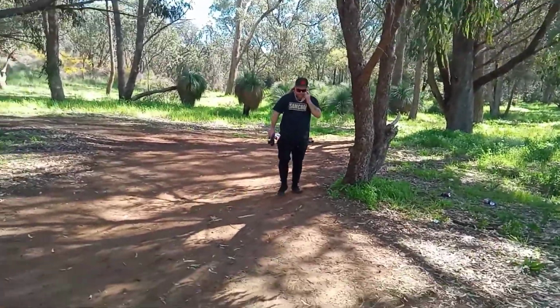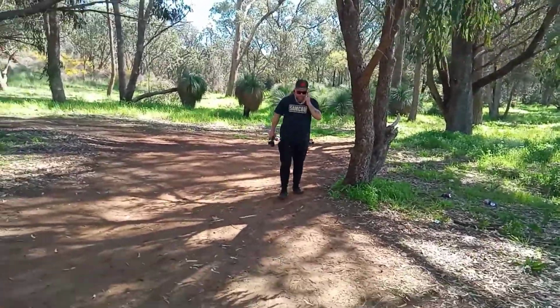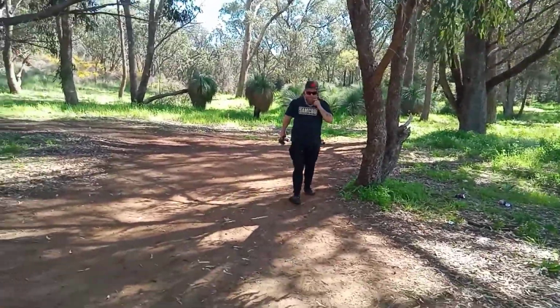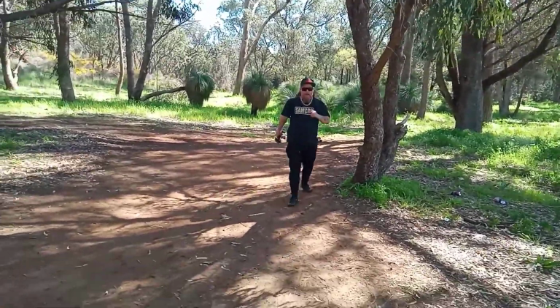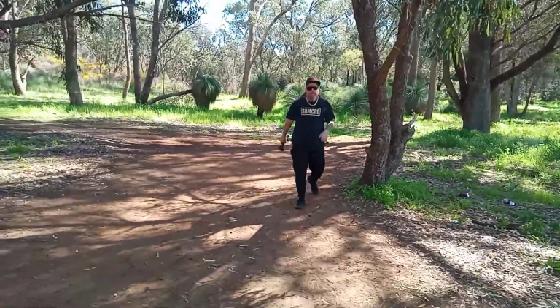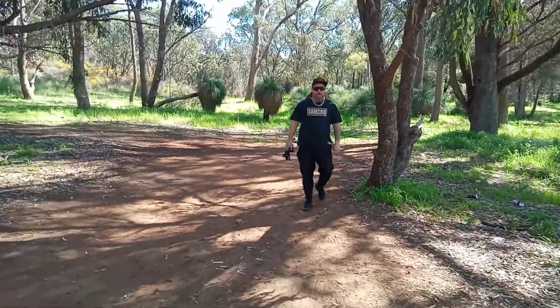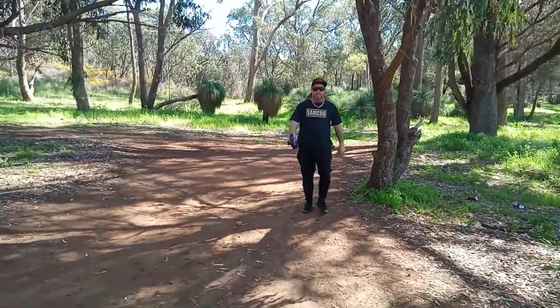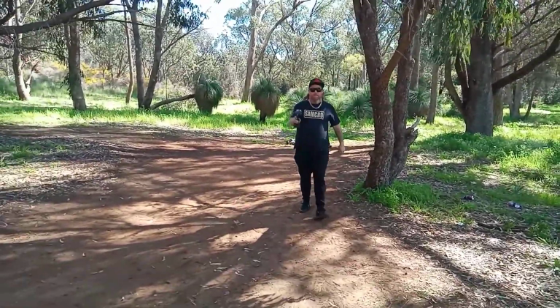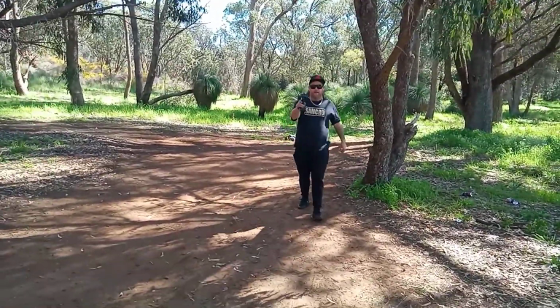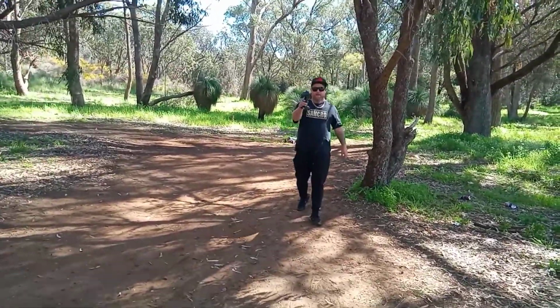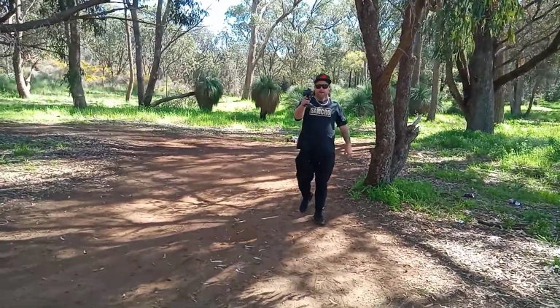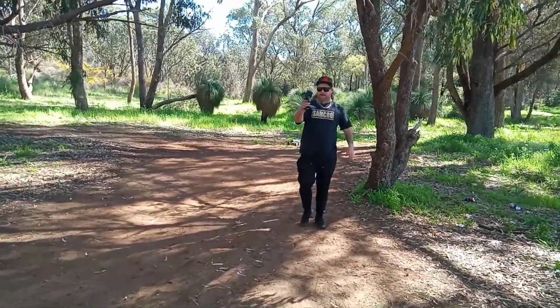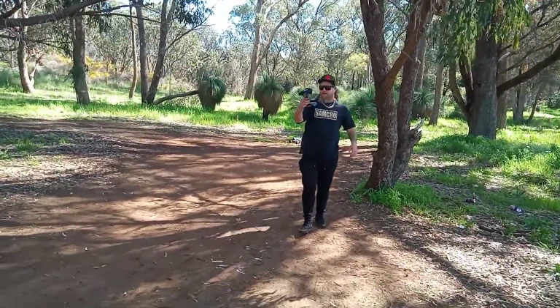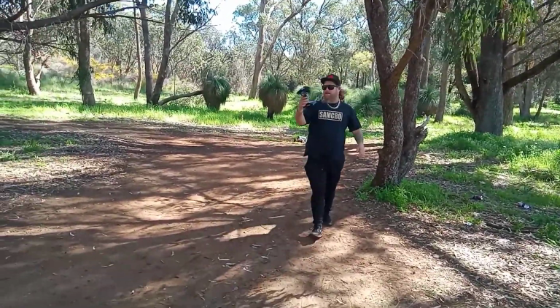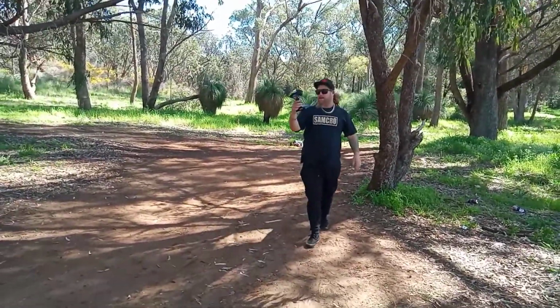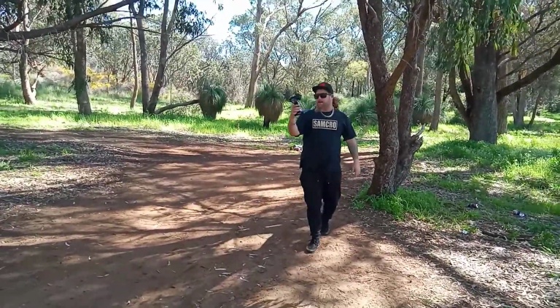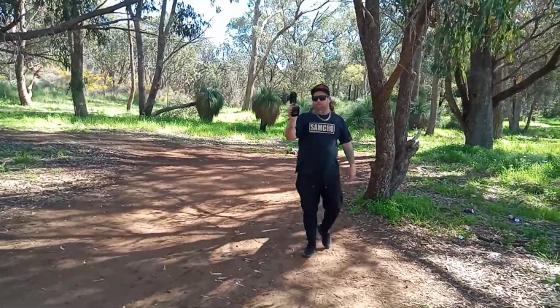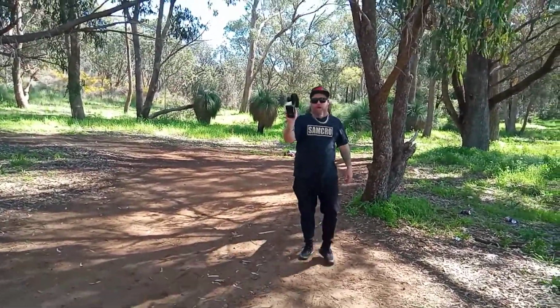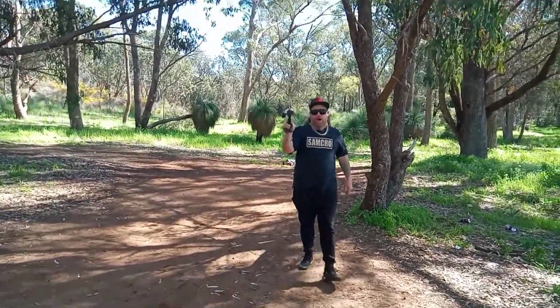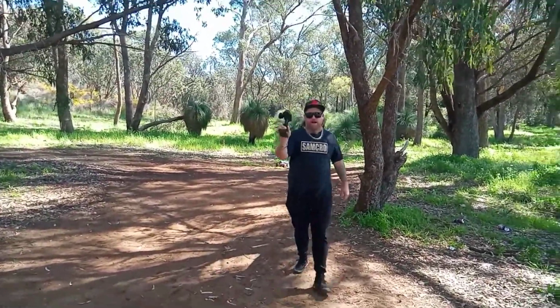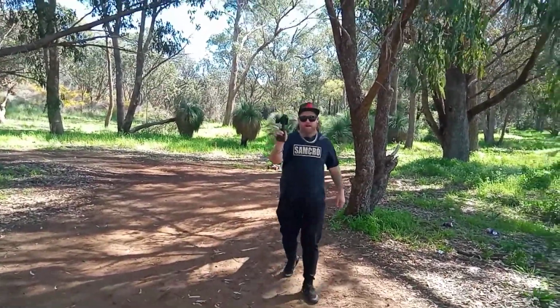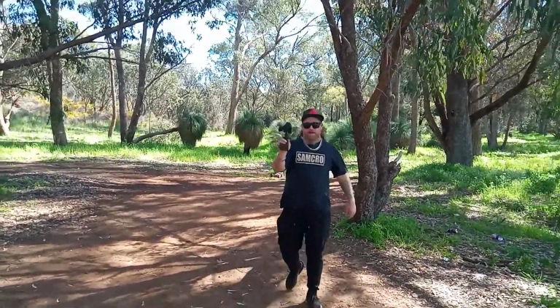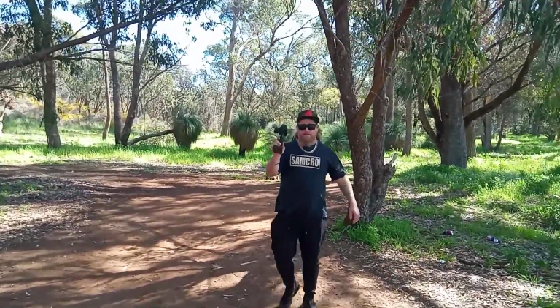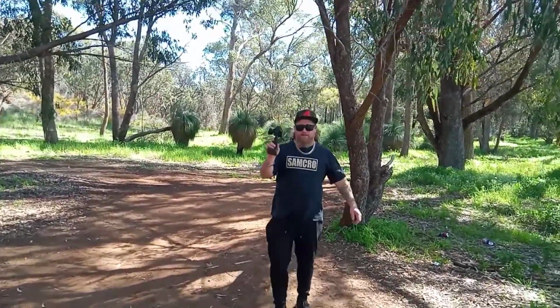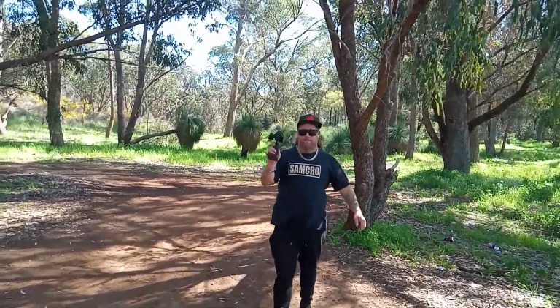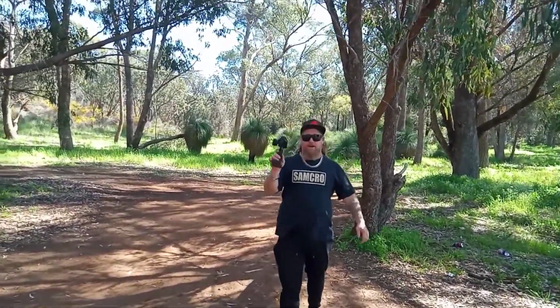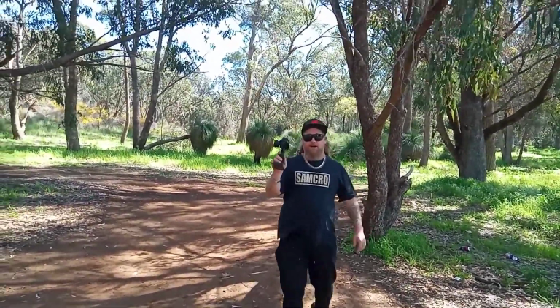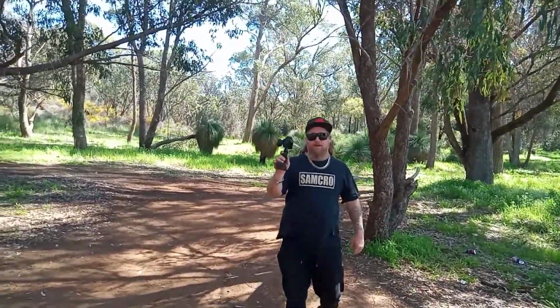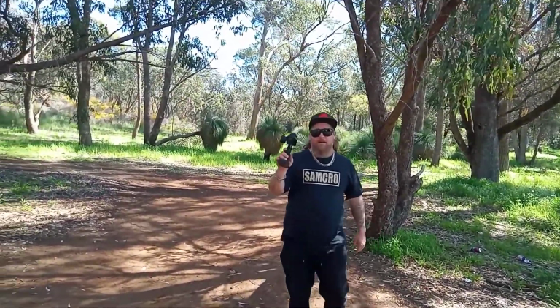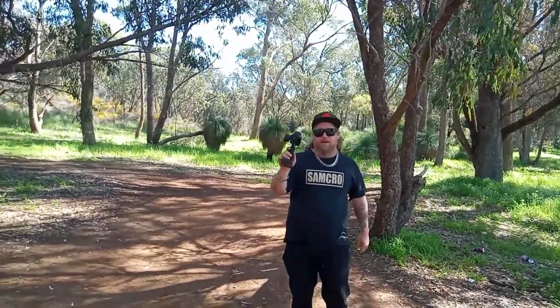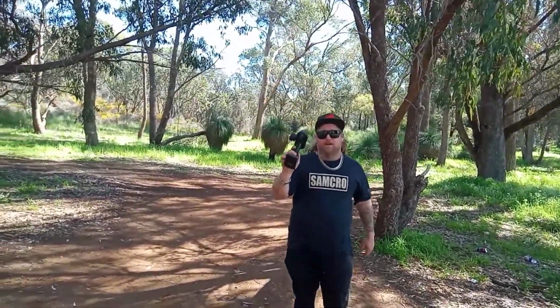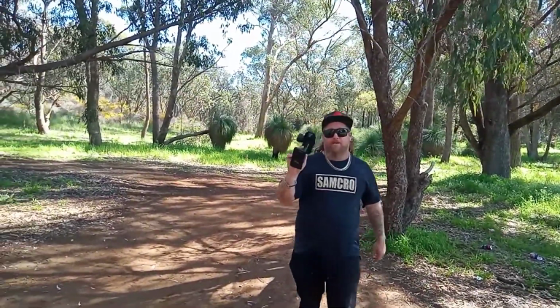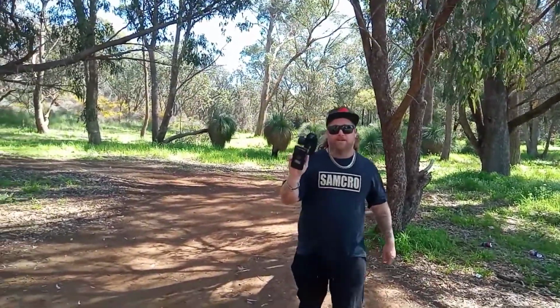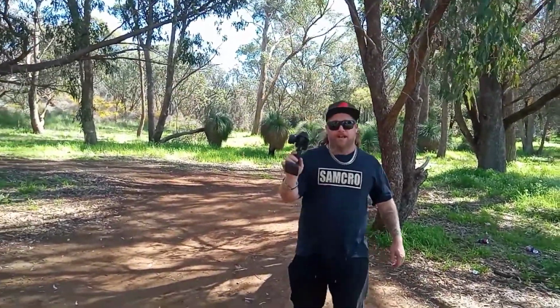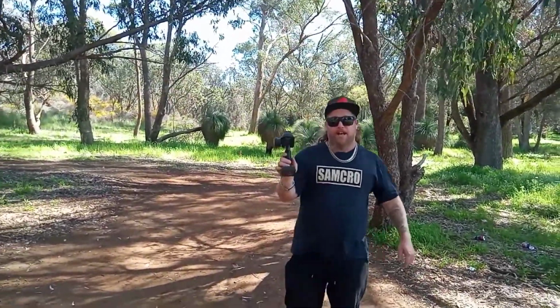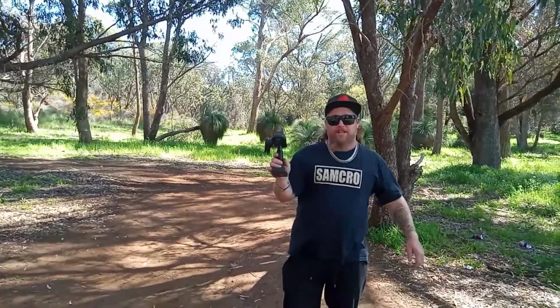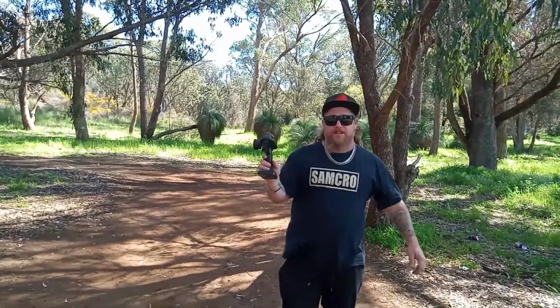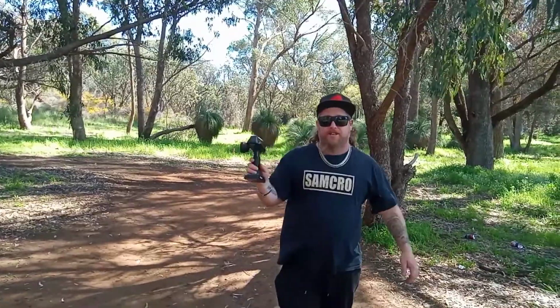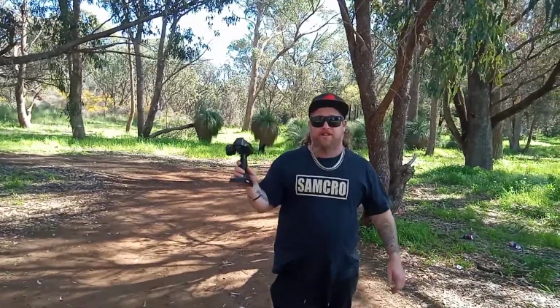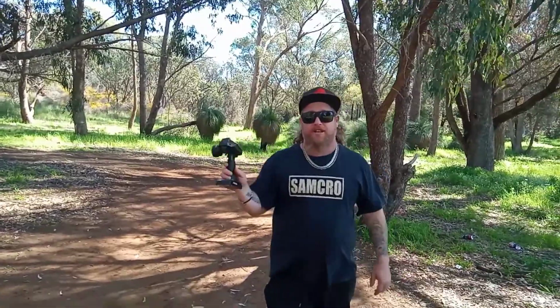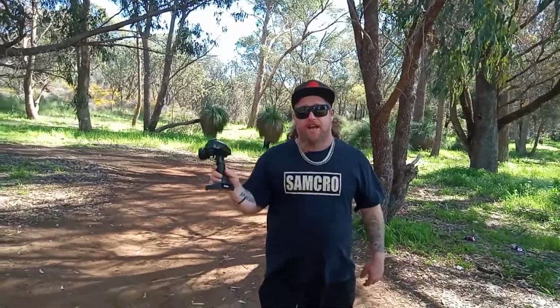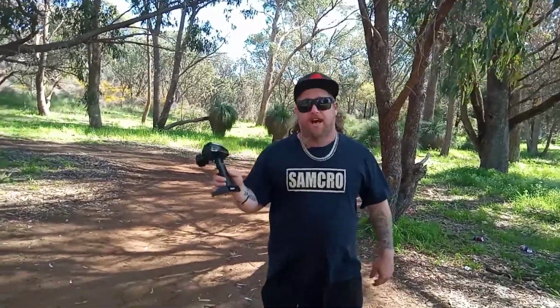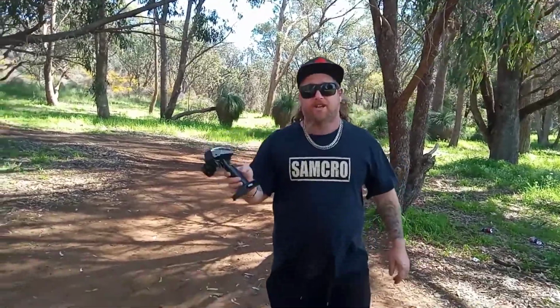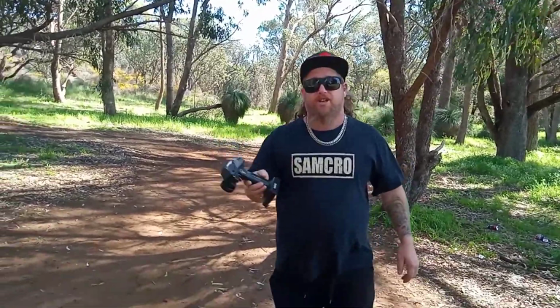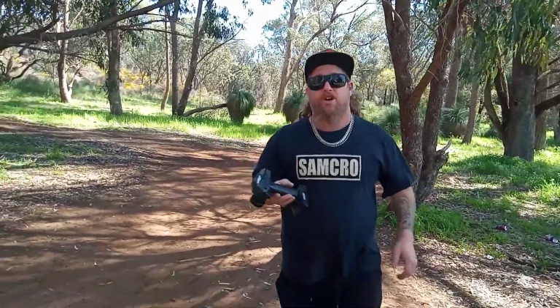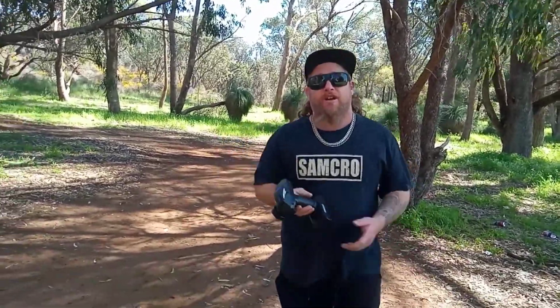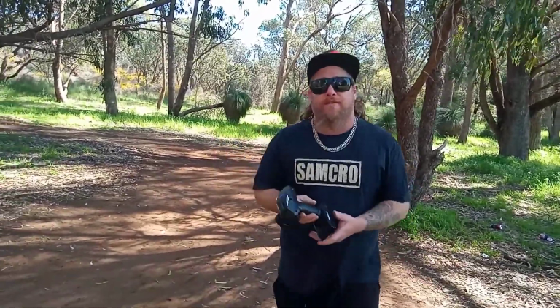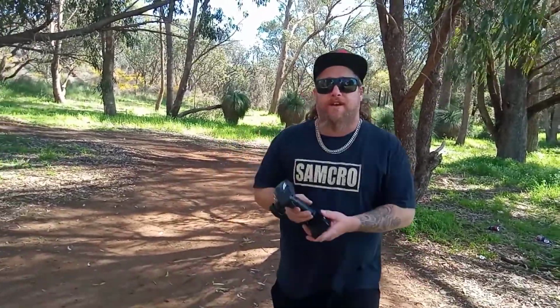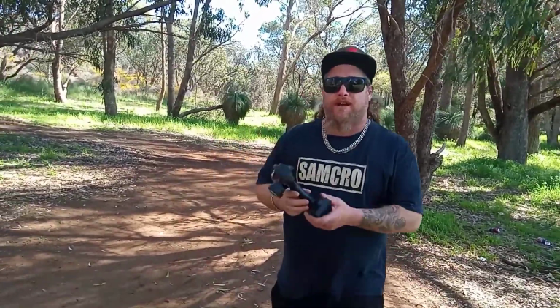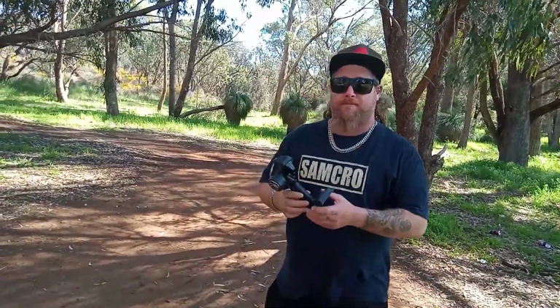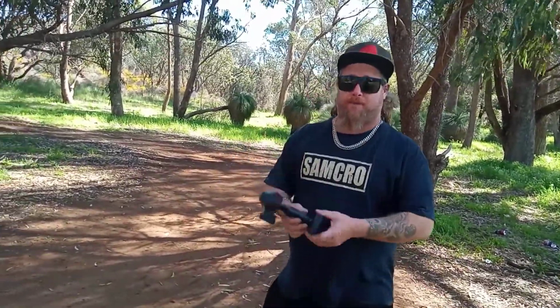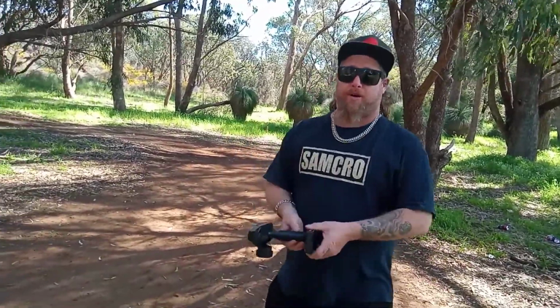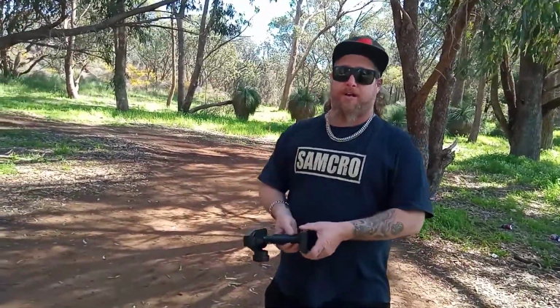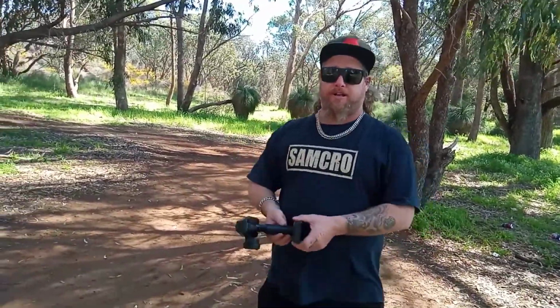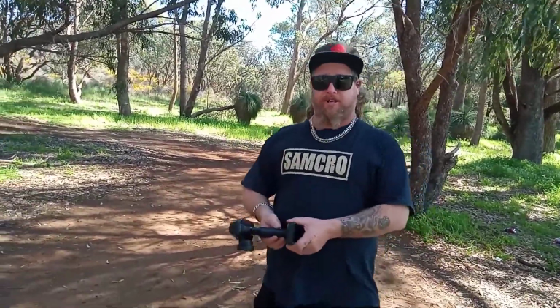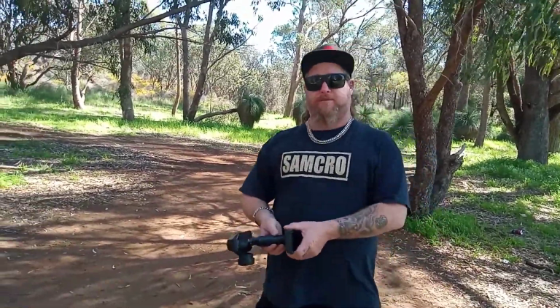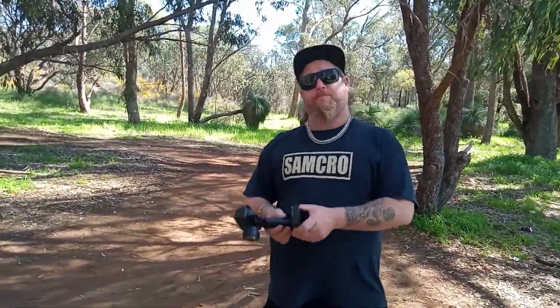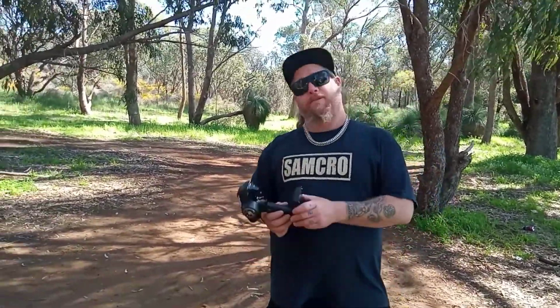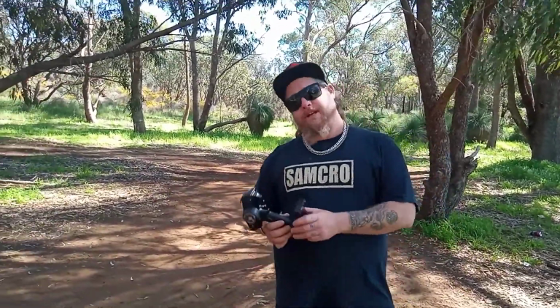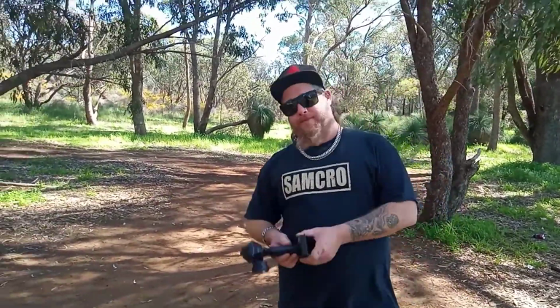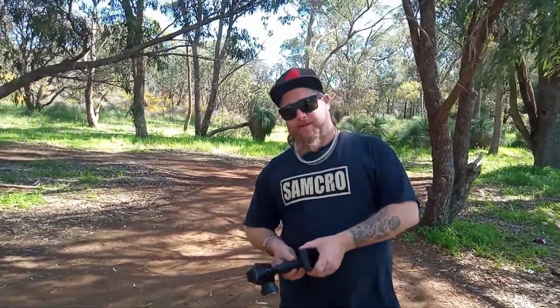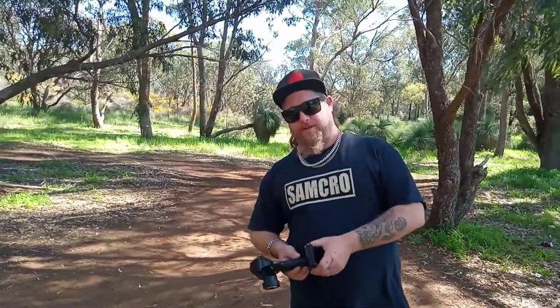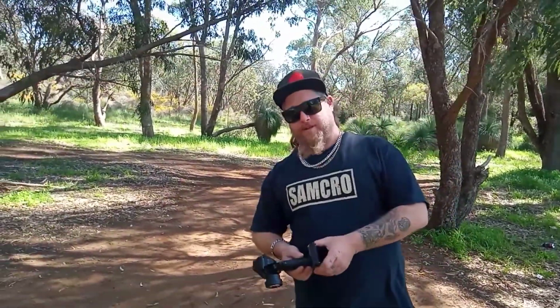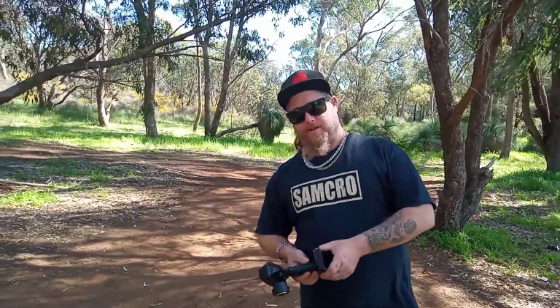One thing guys — binding this remote was the easiest thing out. You don't even need a binding chip, believe it or not.